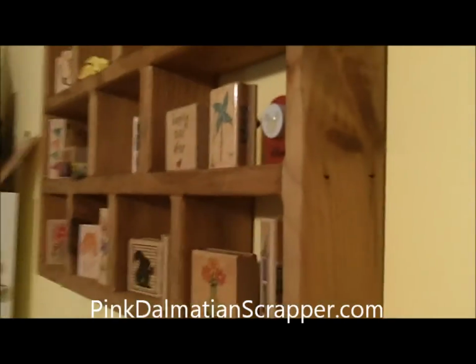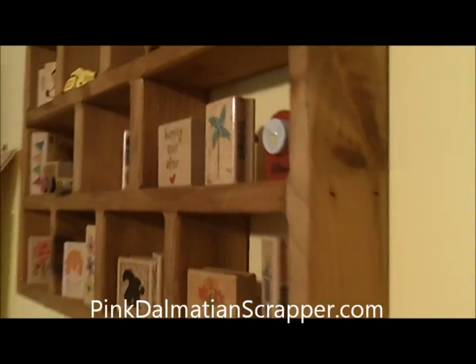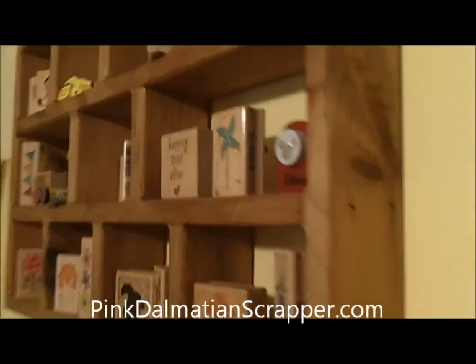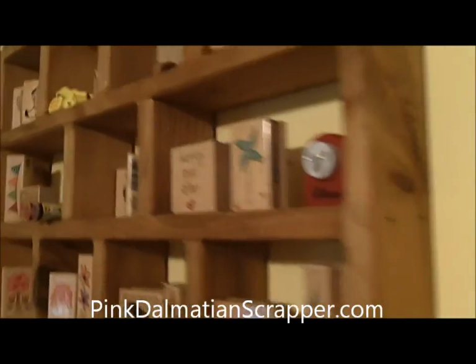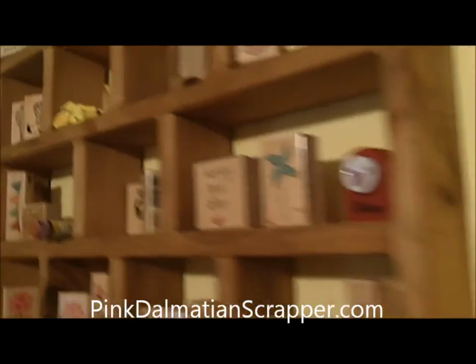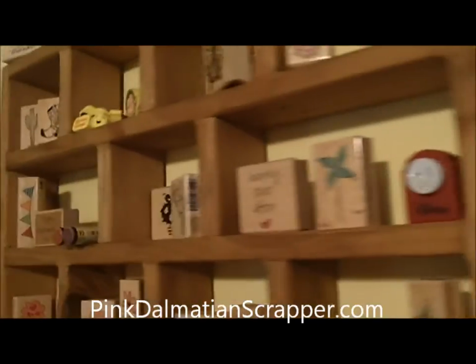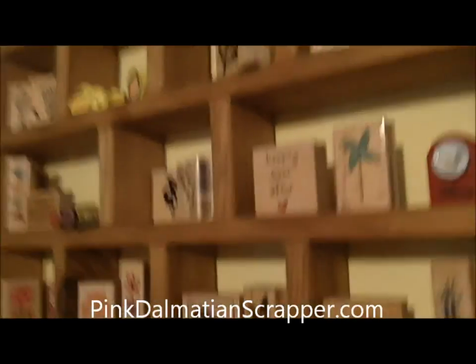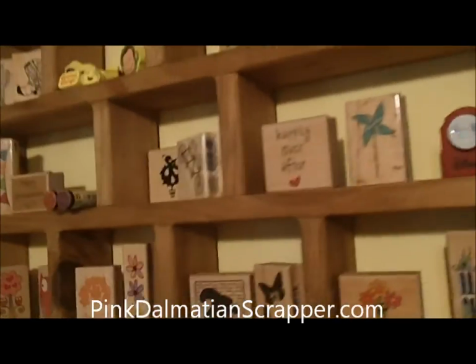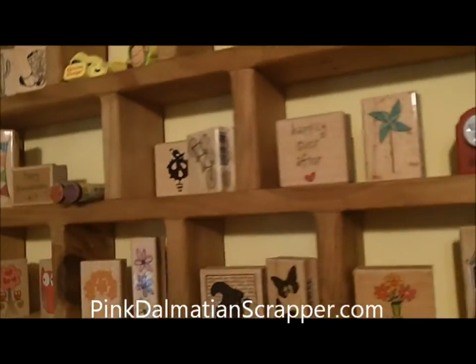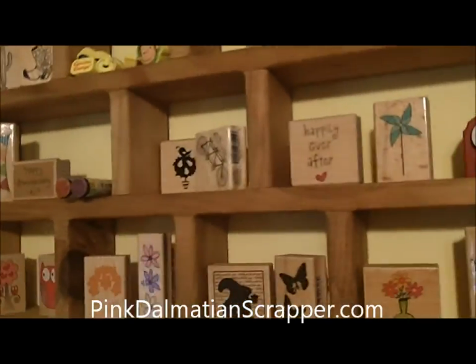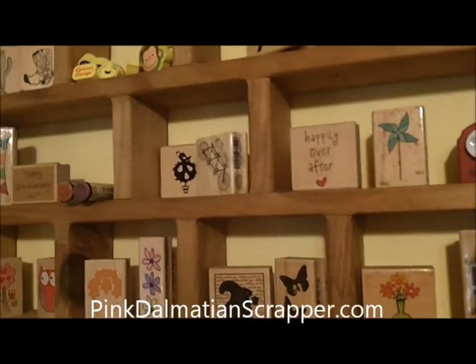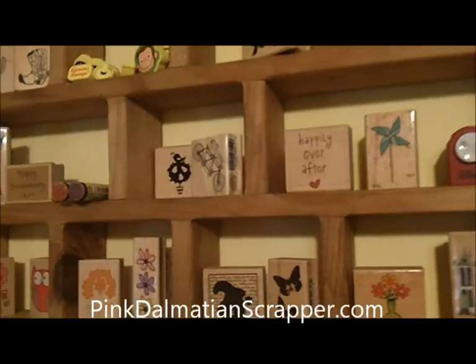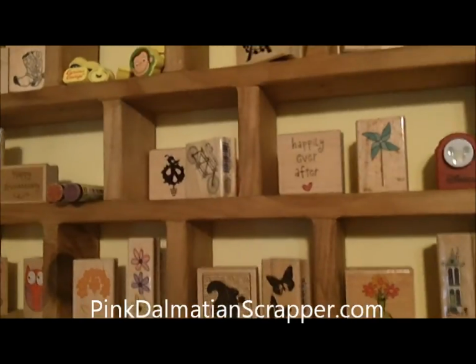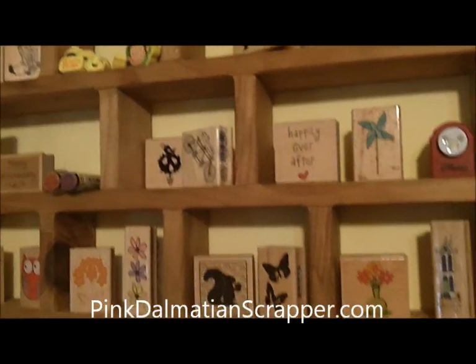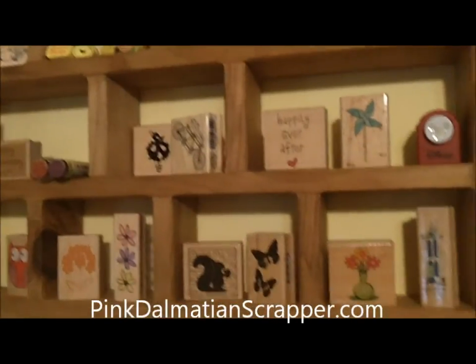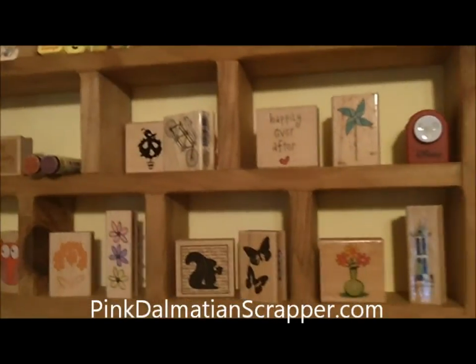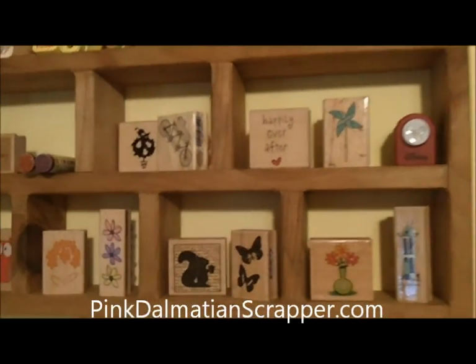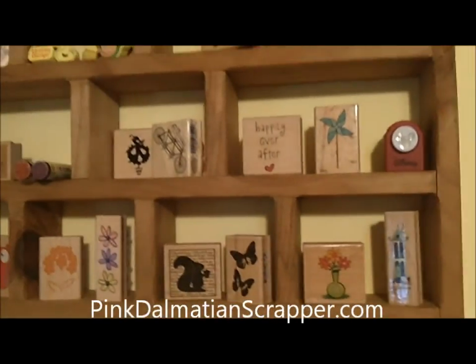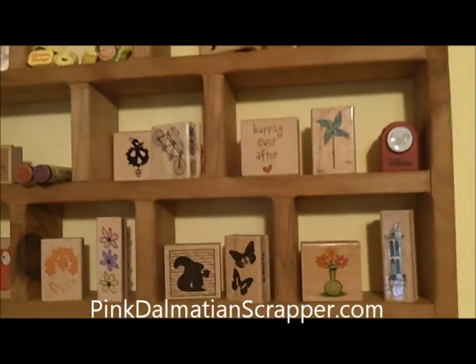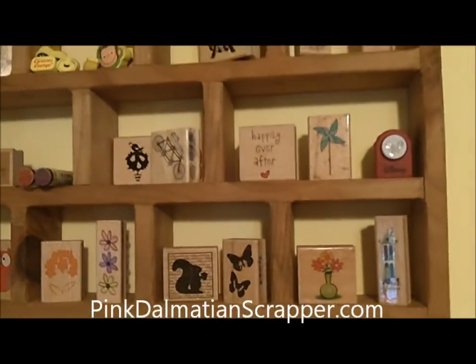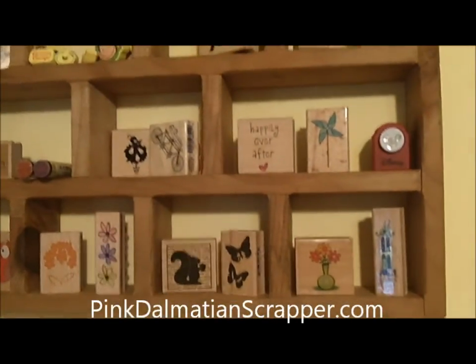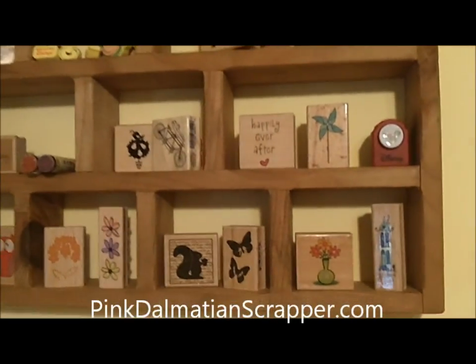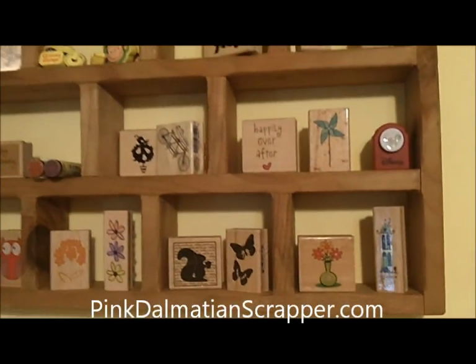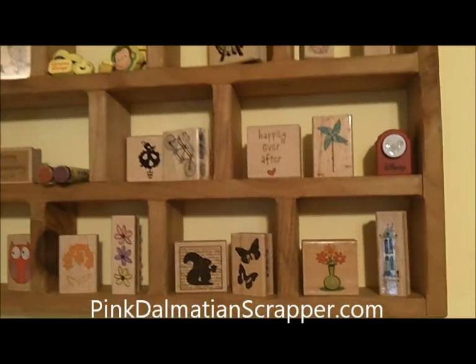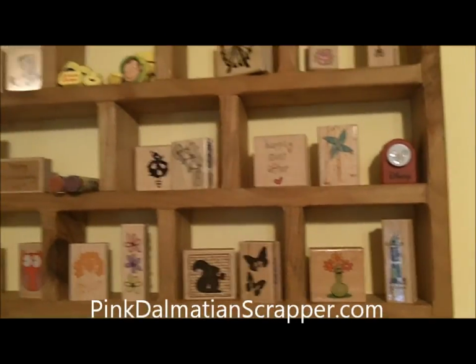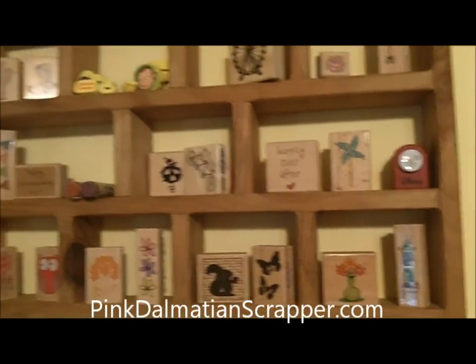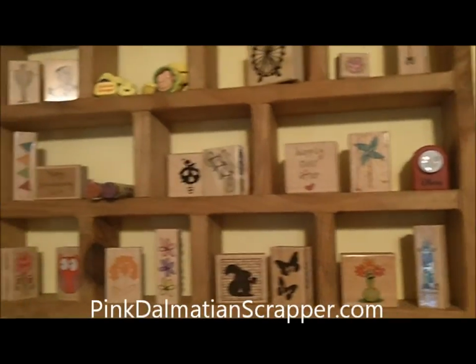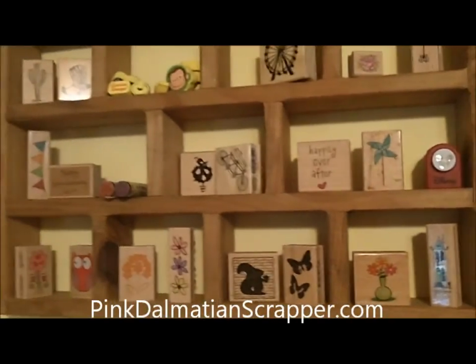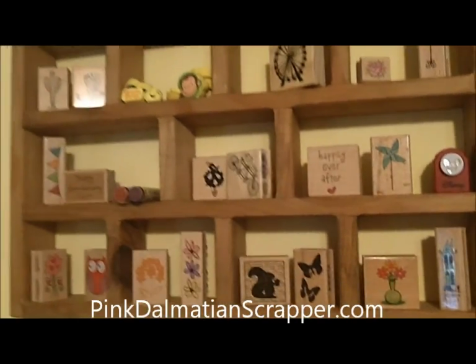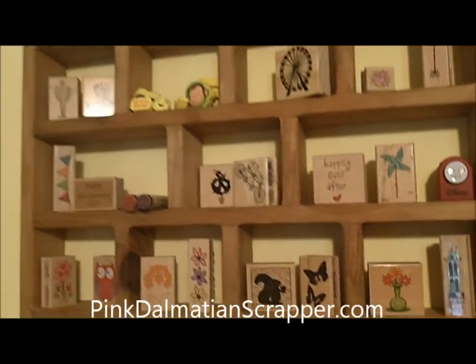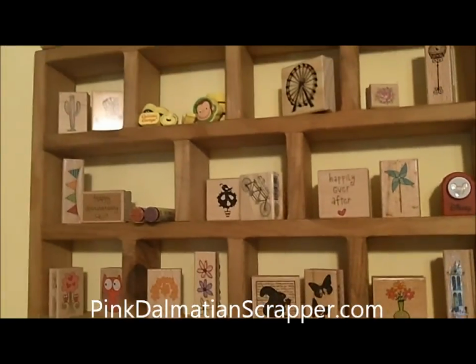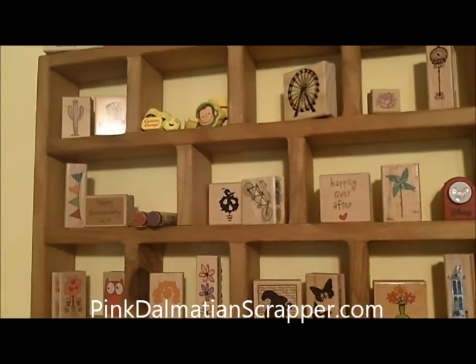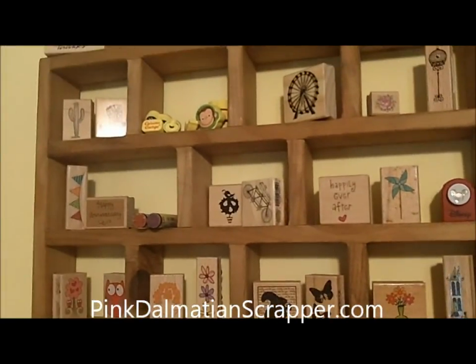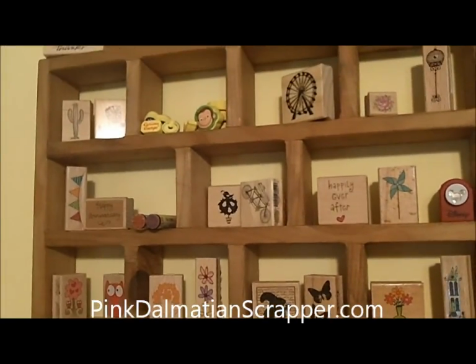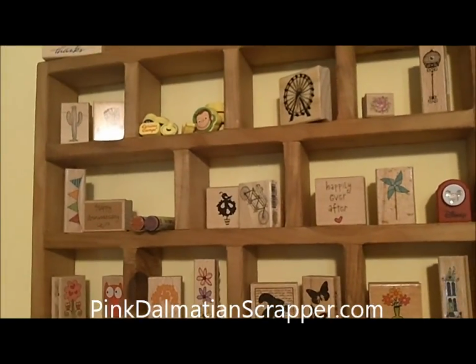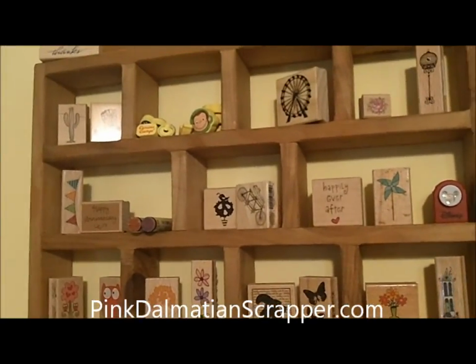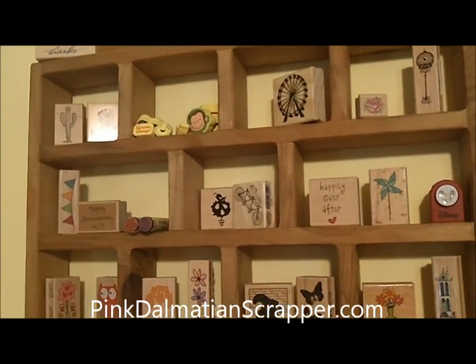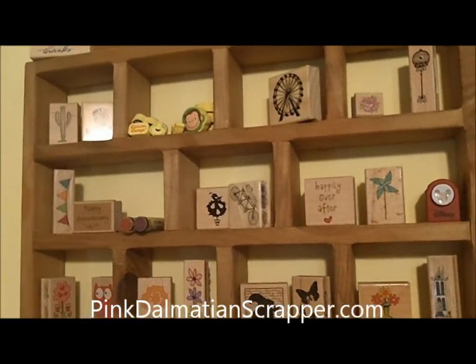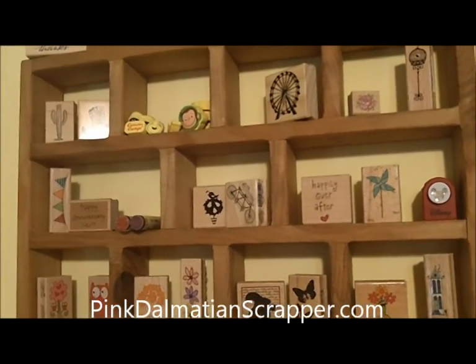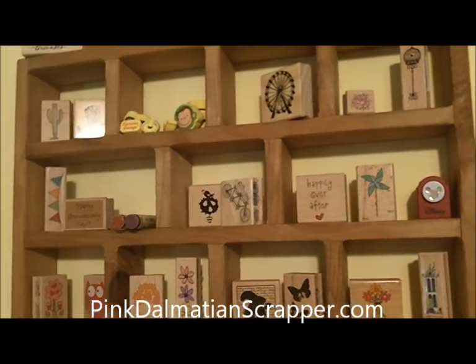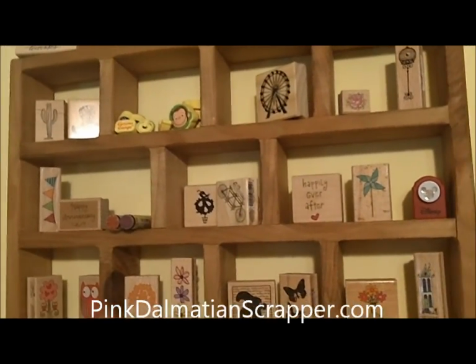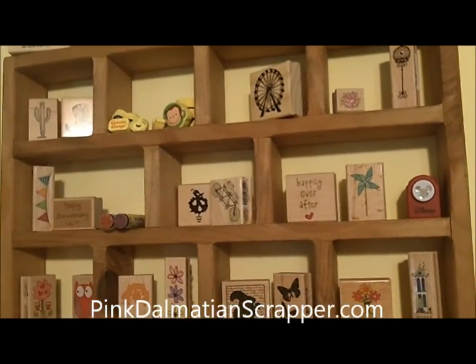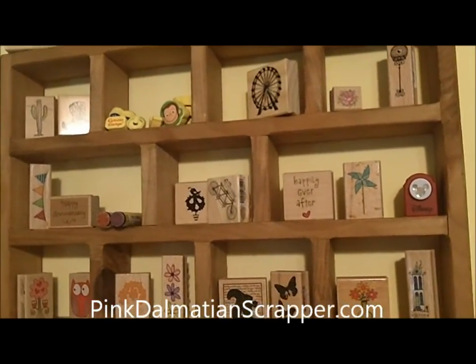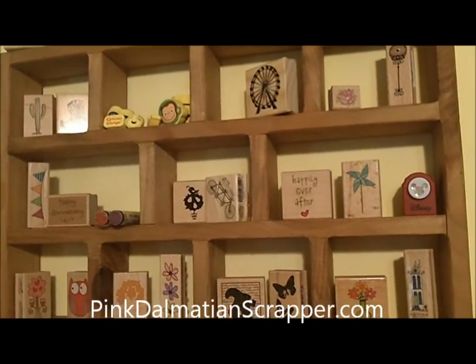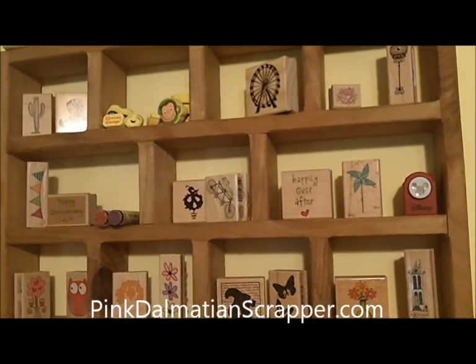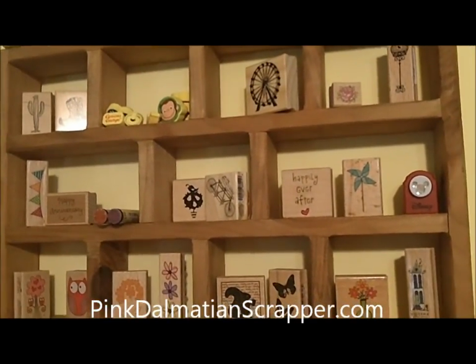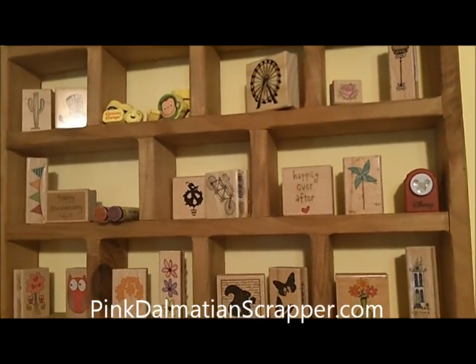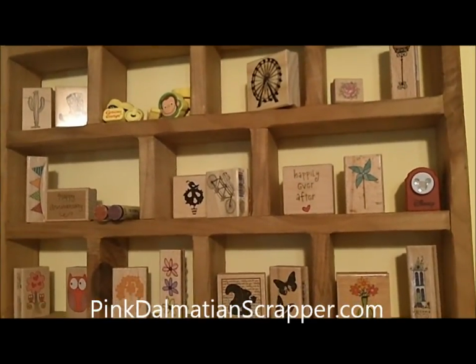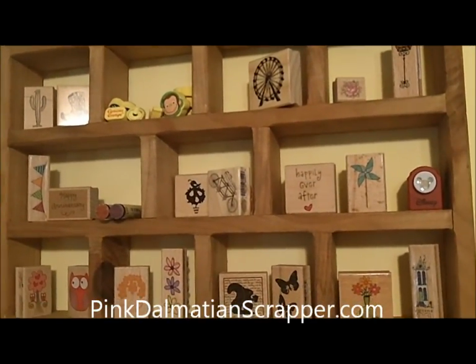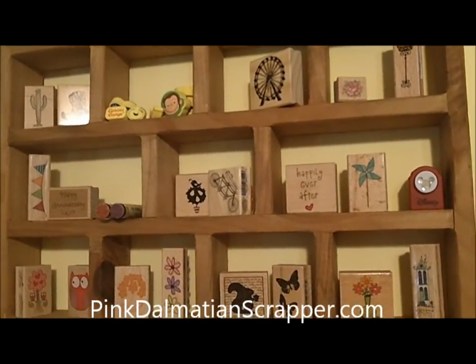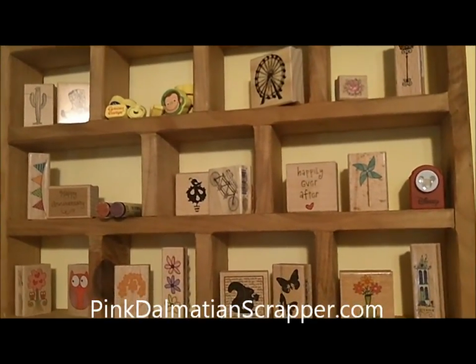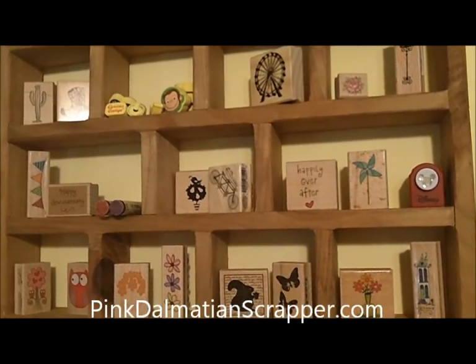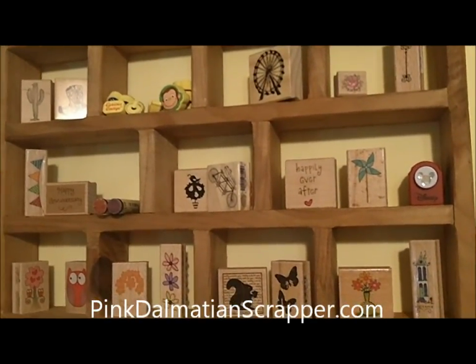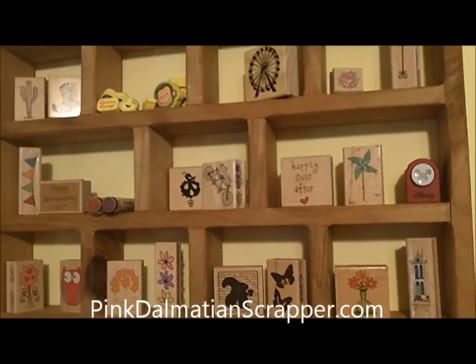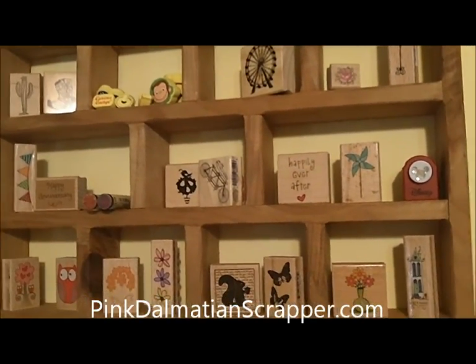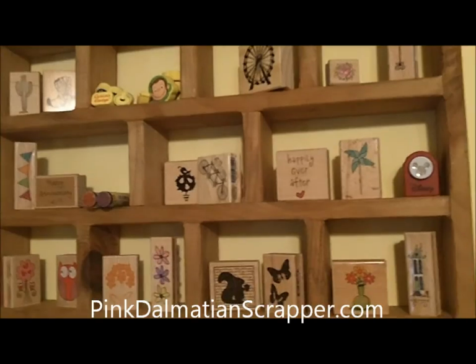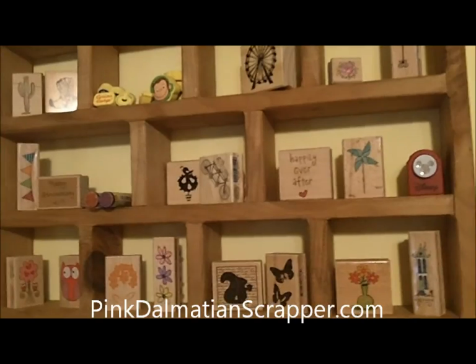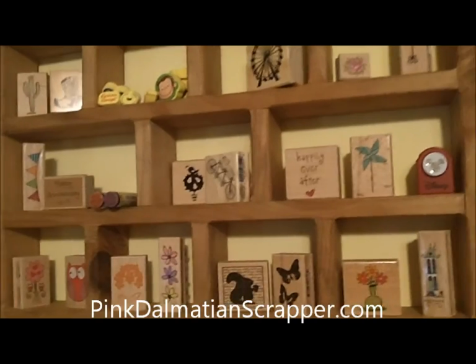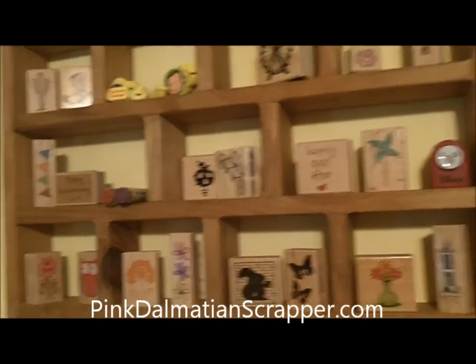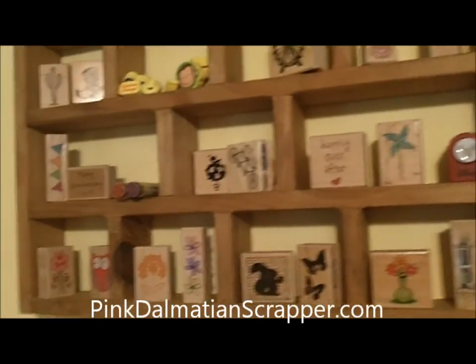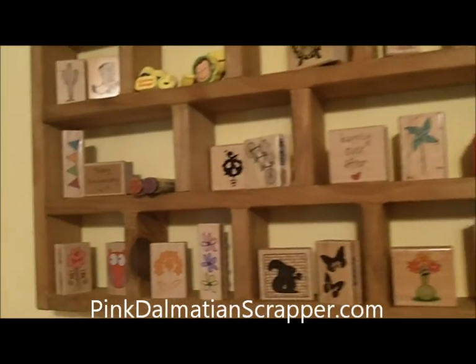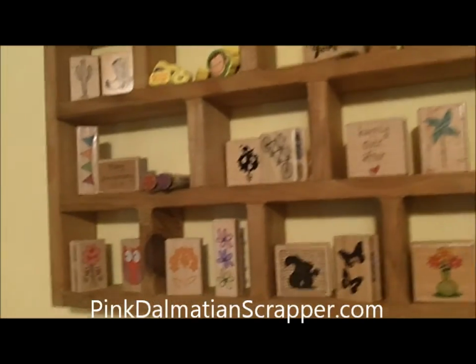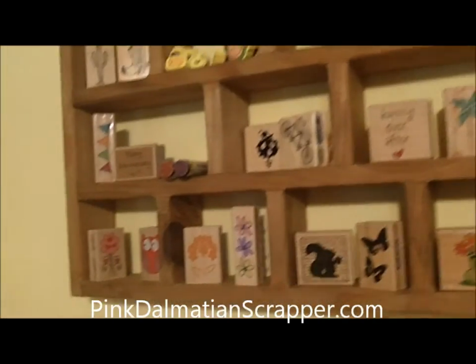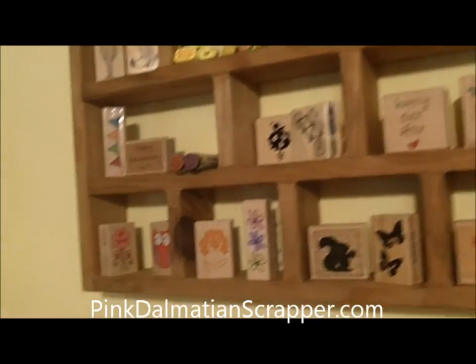This hasn't changed. It's just my rubber stamp storage. I don't have very many rubber stamps, so I keep them up there. And there's another display next to it.